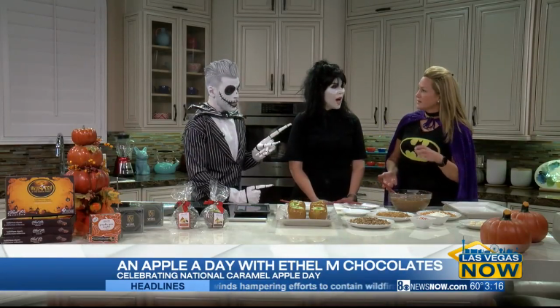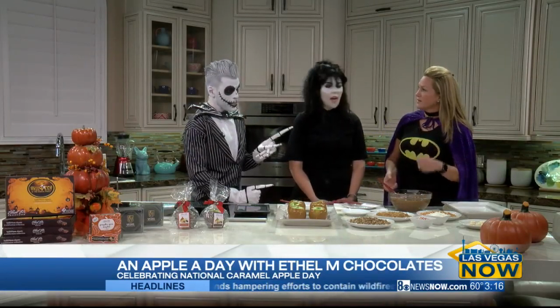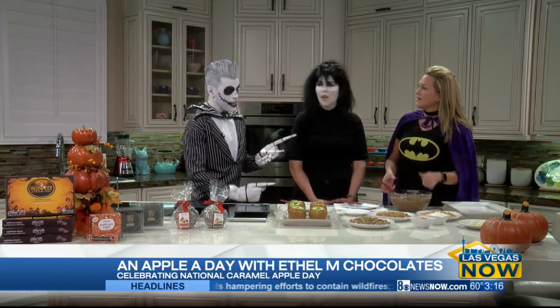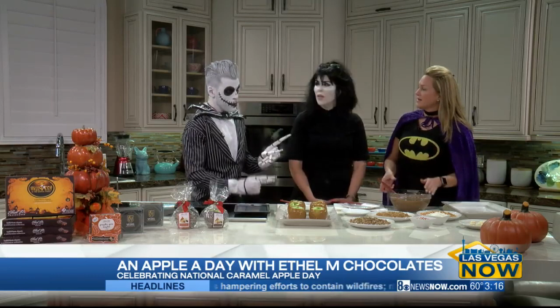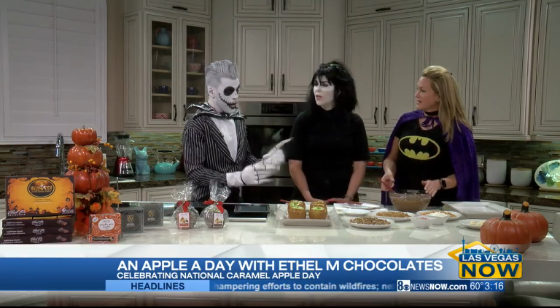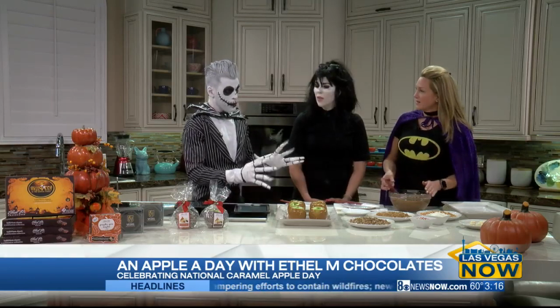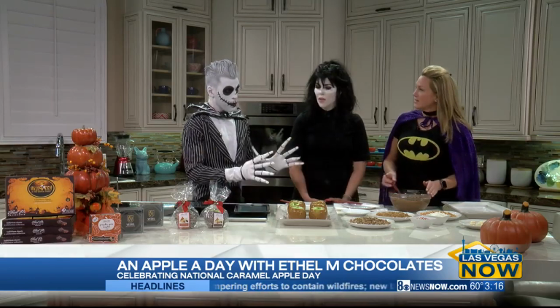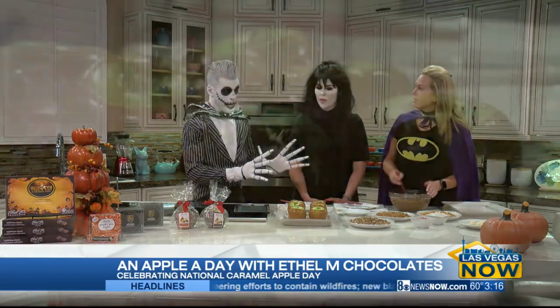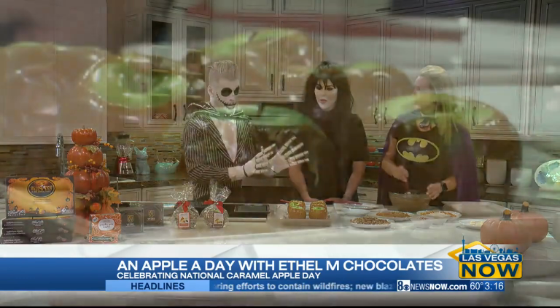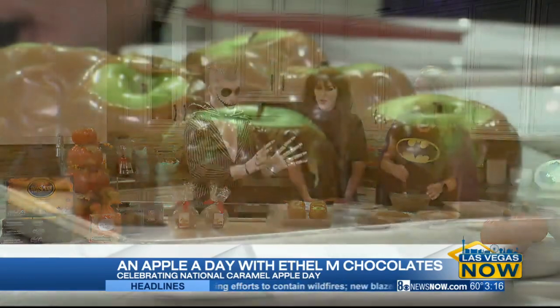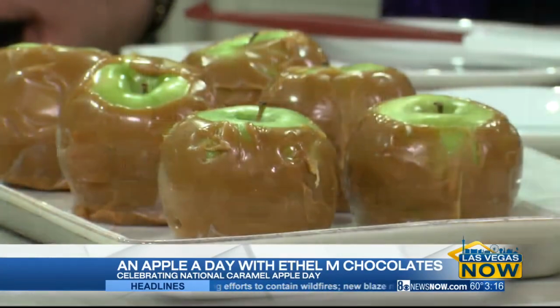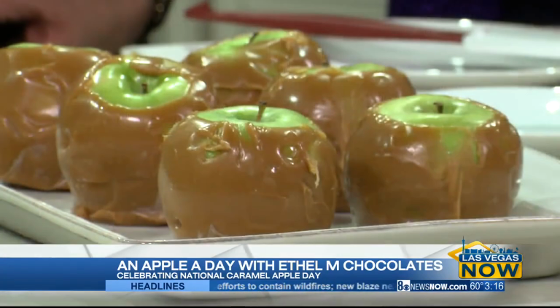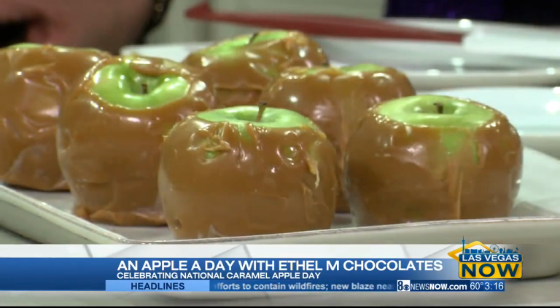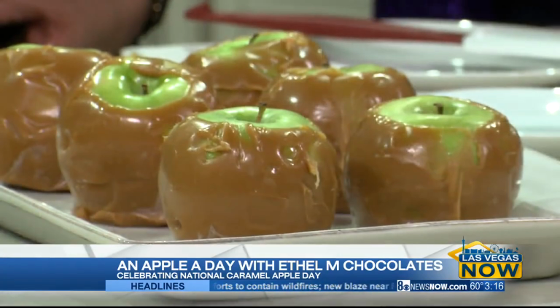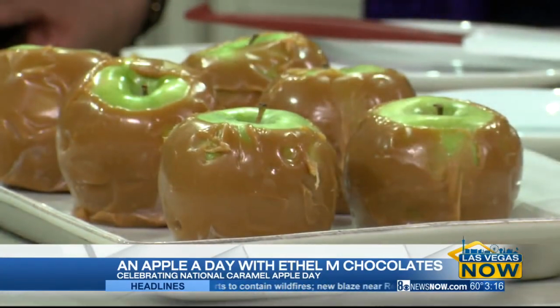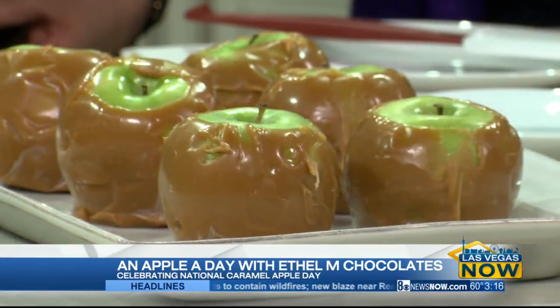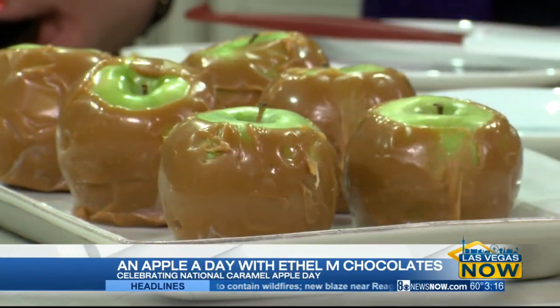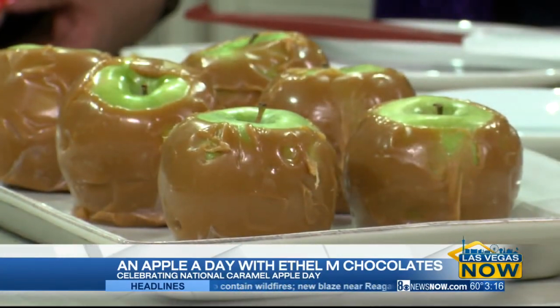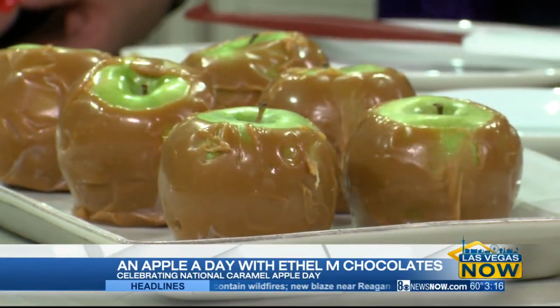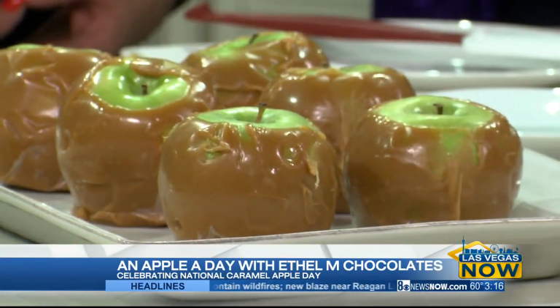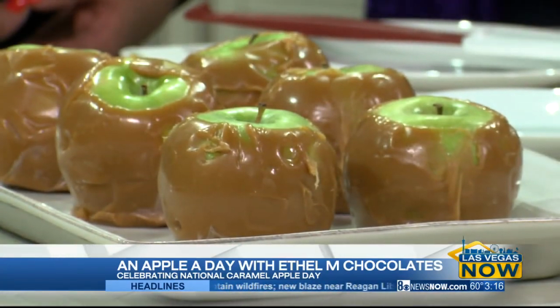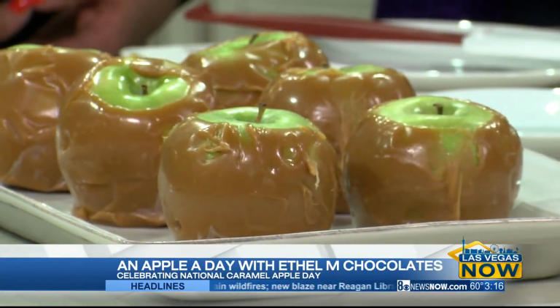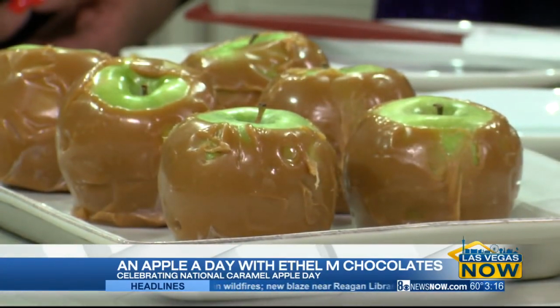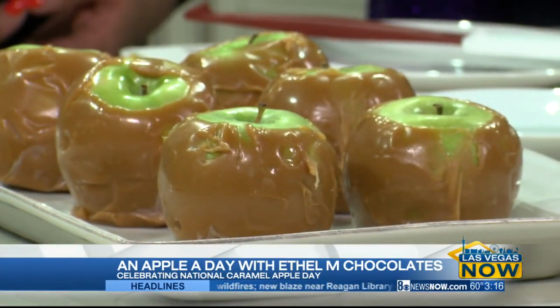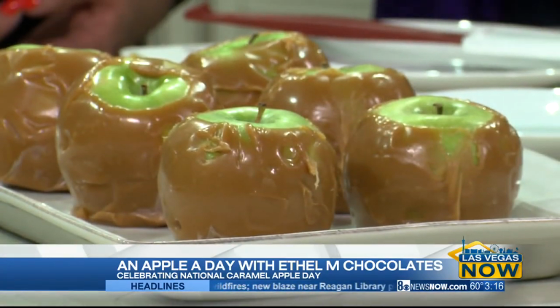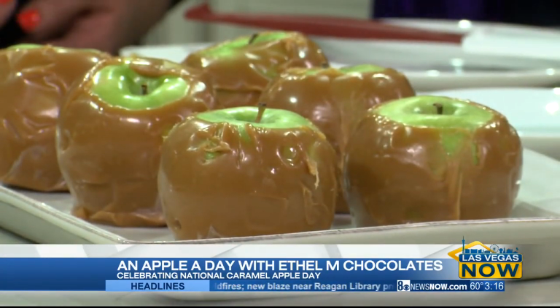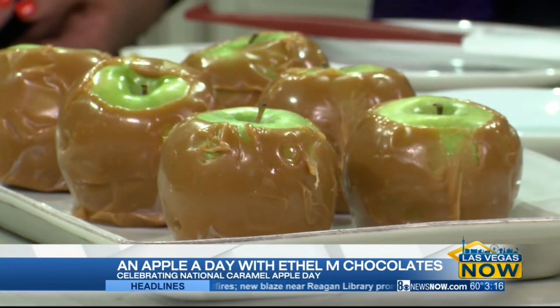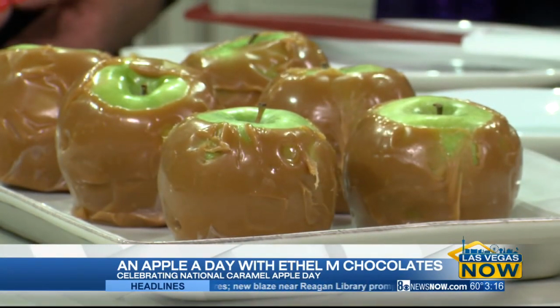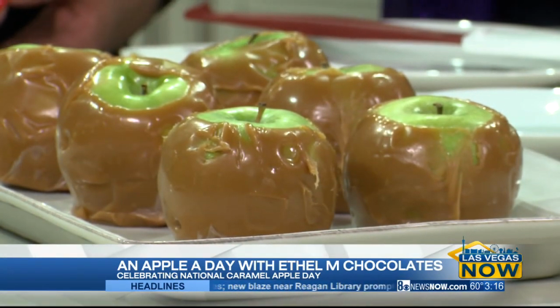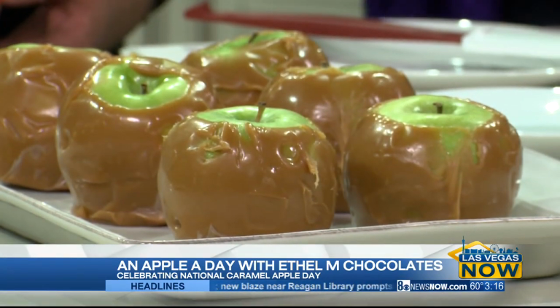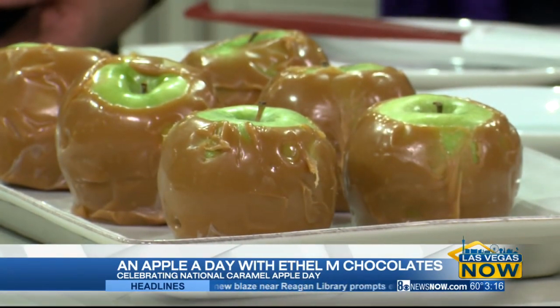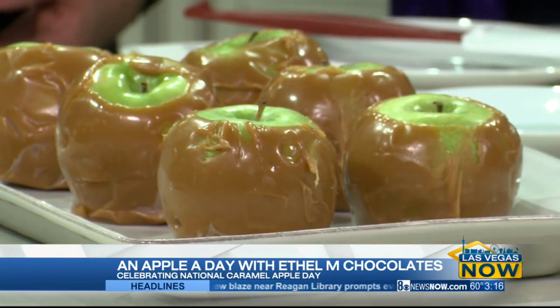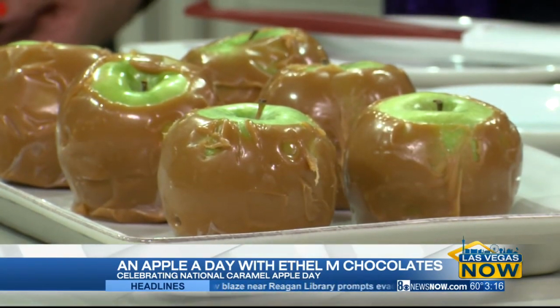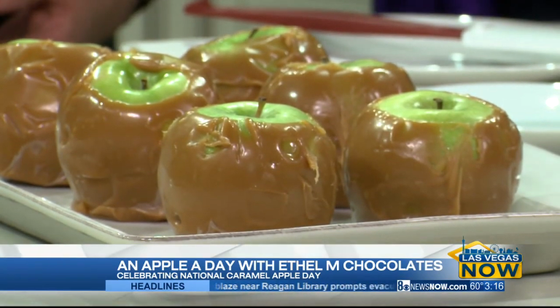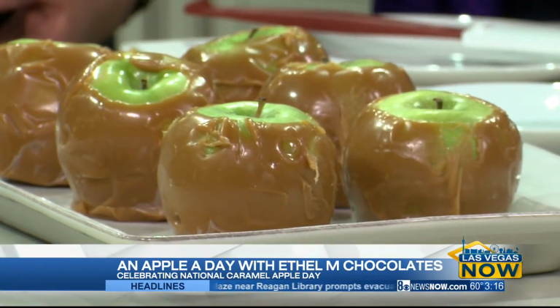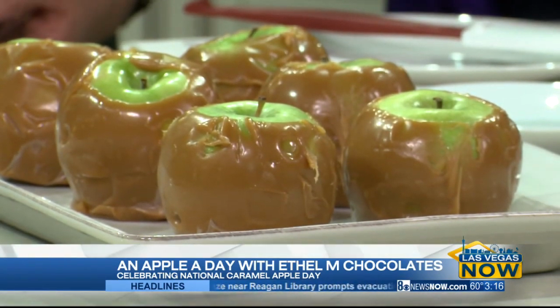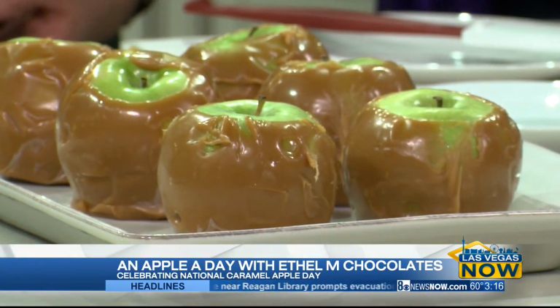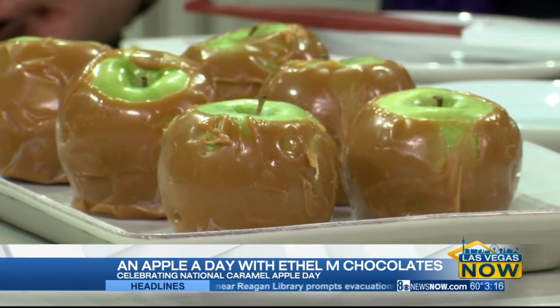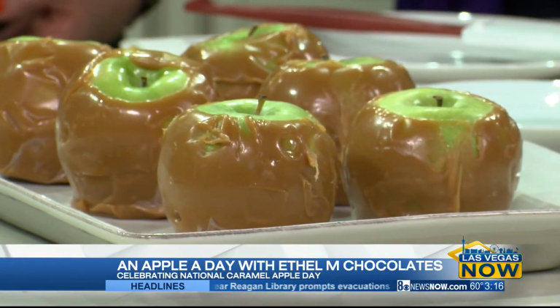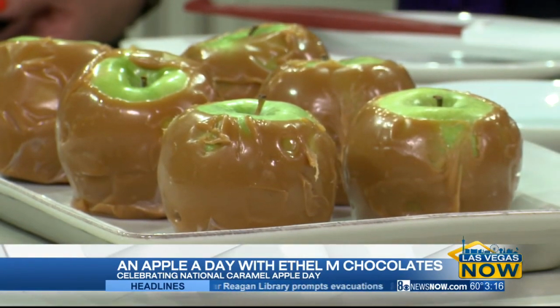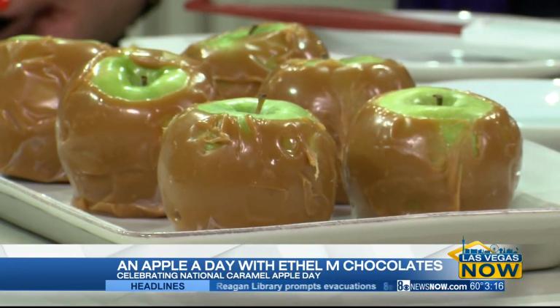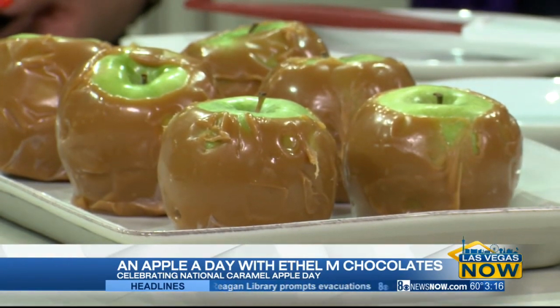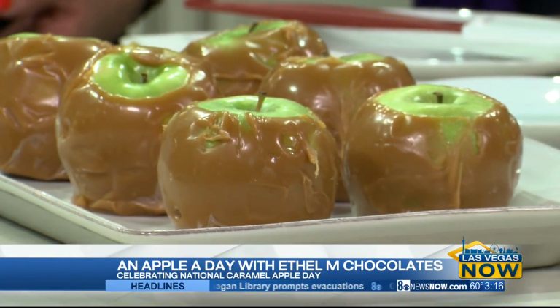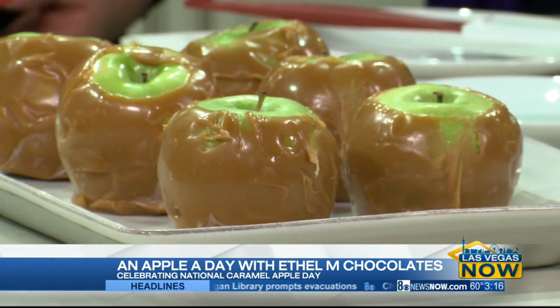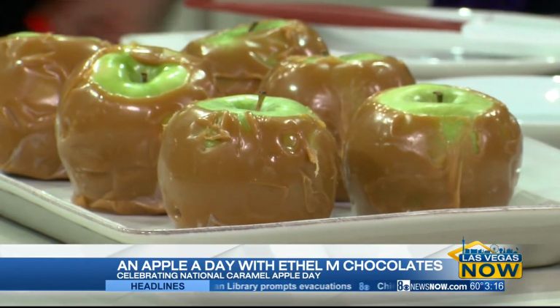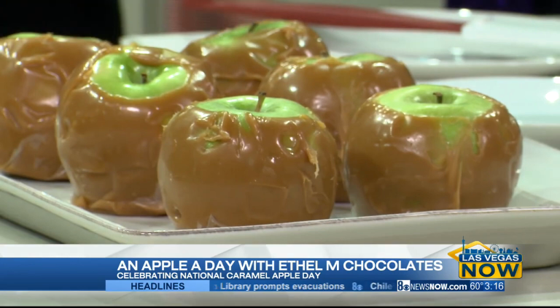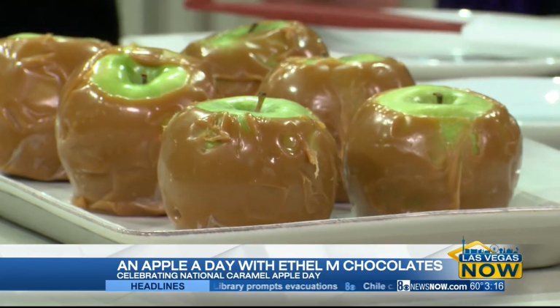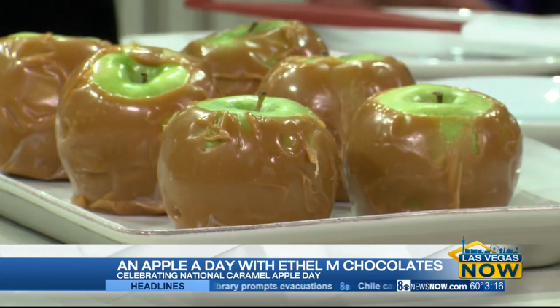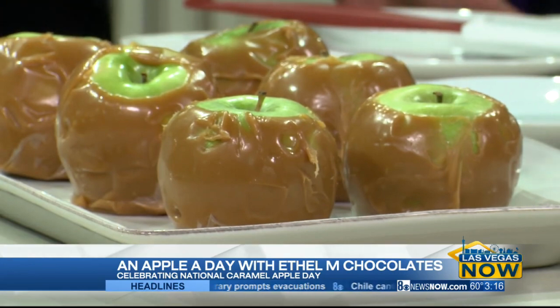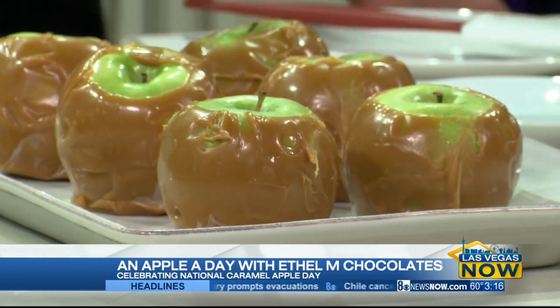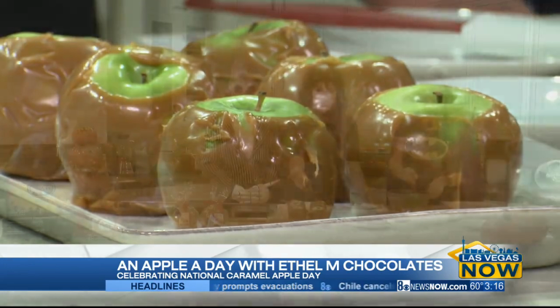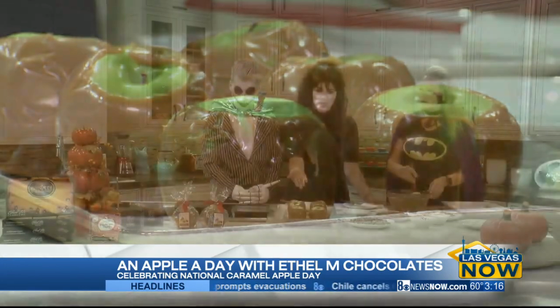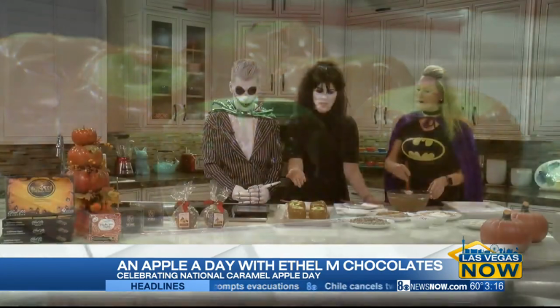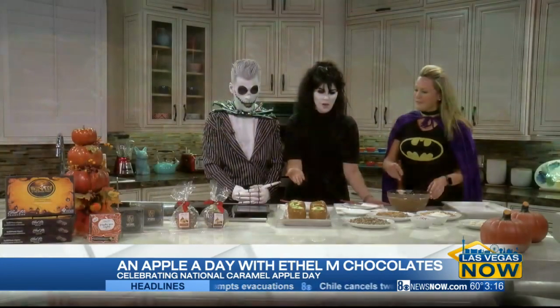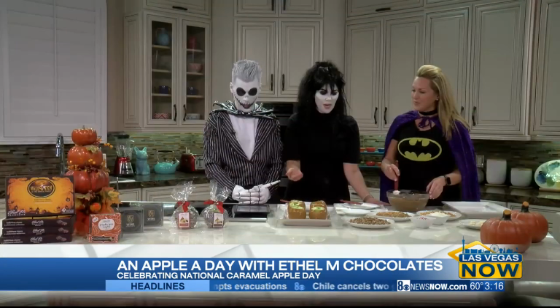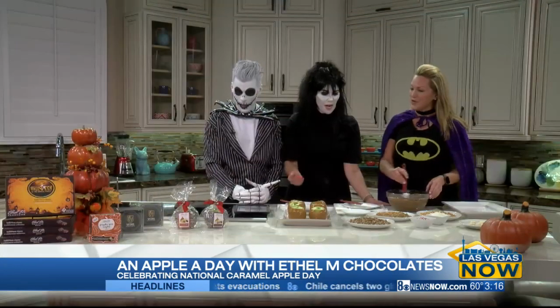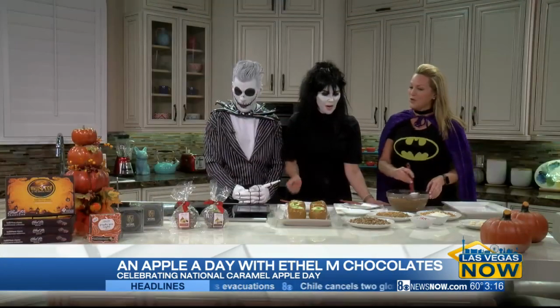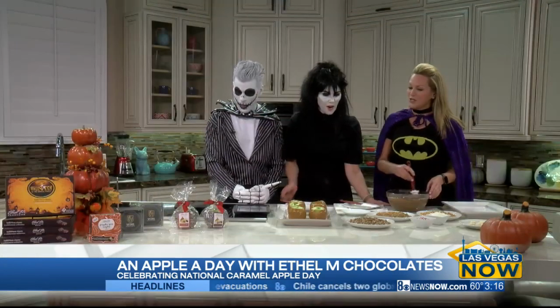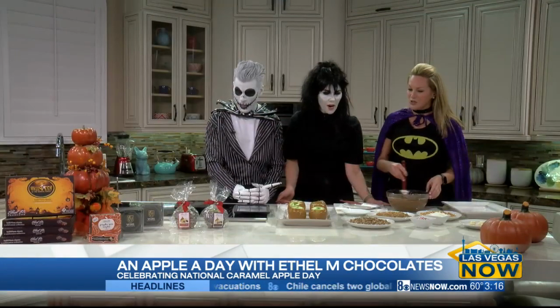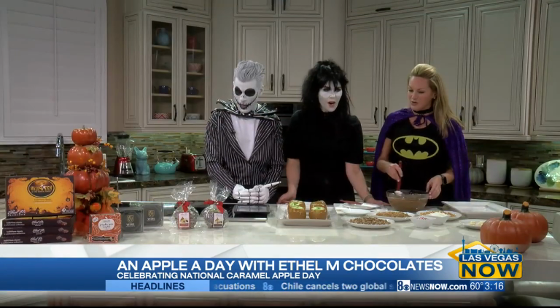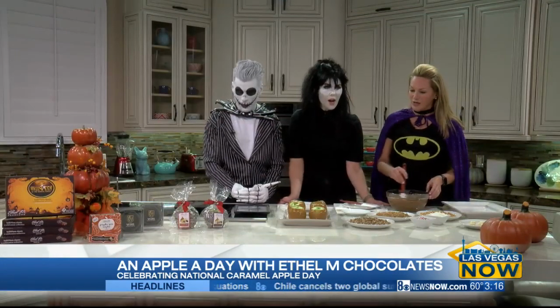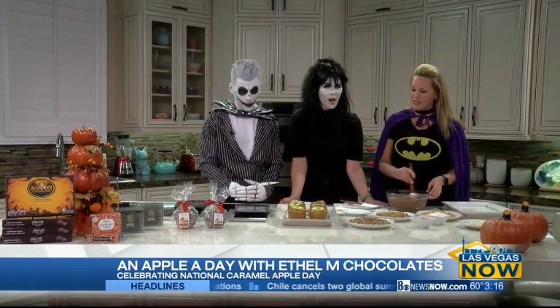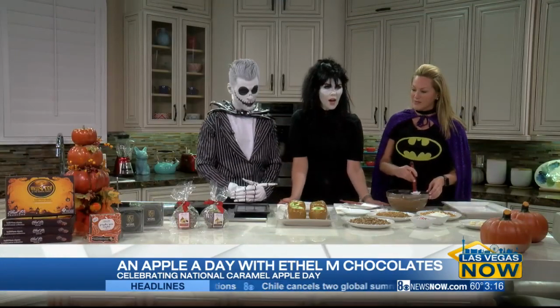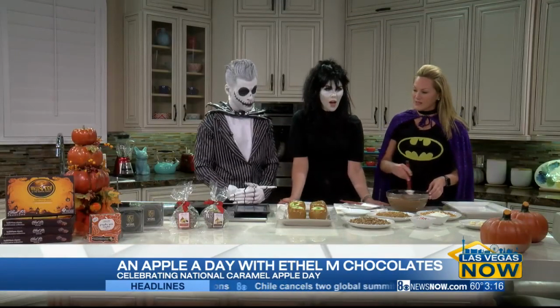Does it matter what kind of apple we use? It doesn't — red, green, doesn't matter. You can use whatever kind. We've got the Granny Smith on here. We do it Granny Smith.